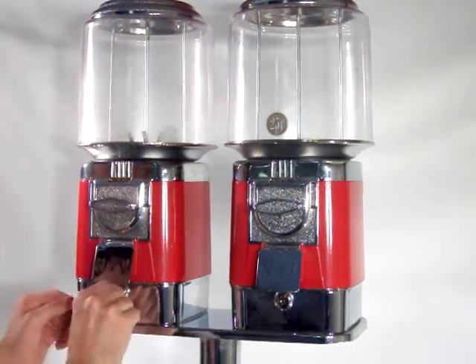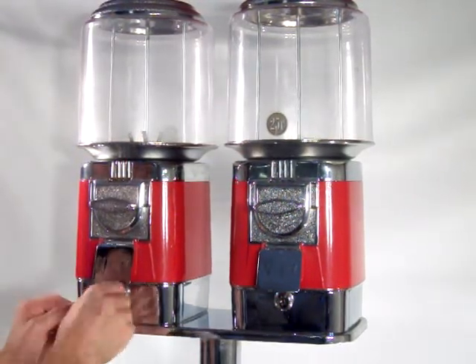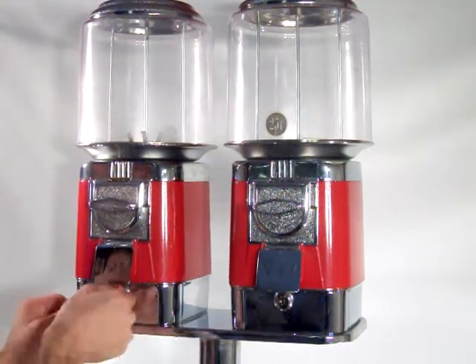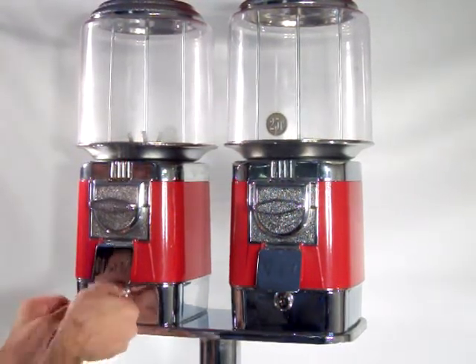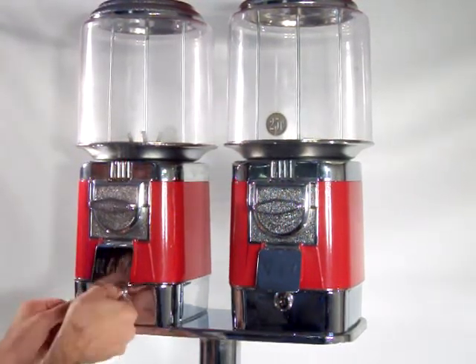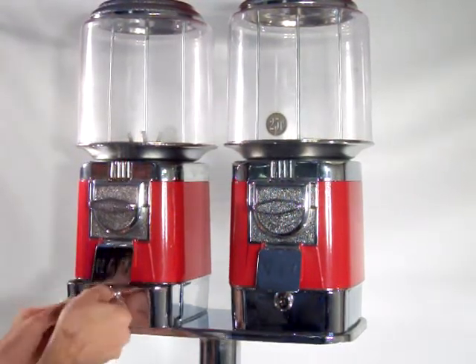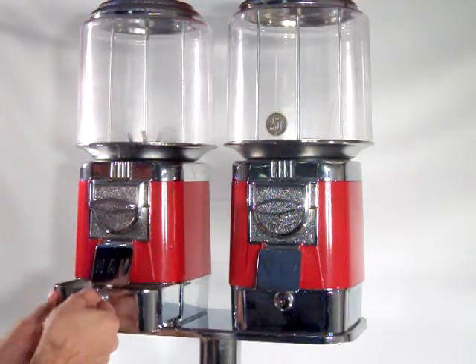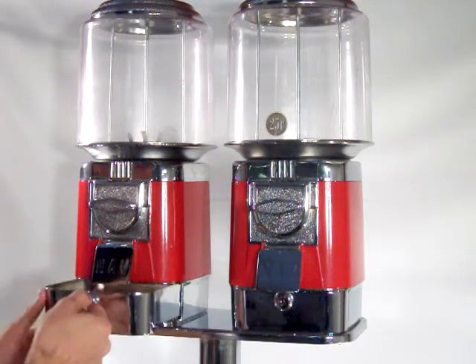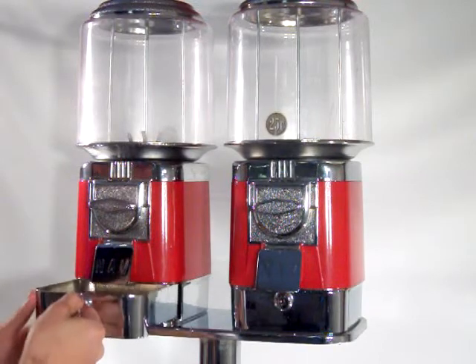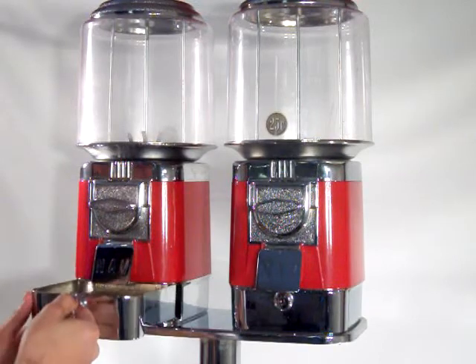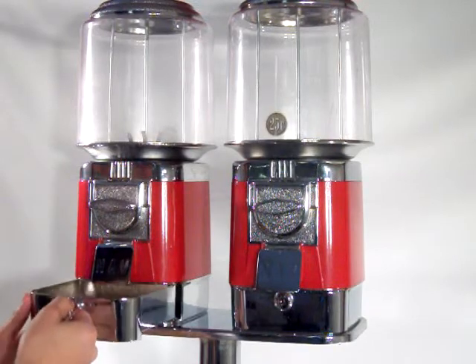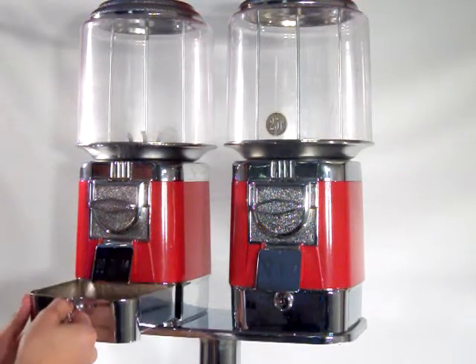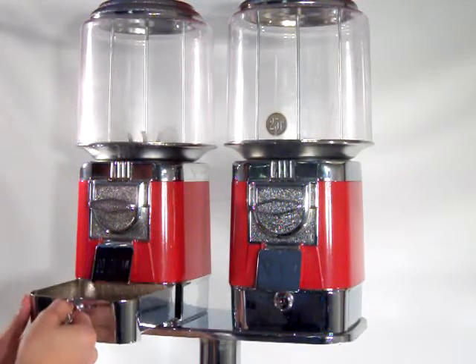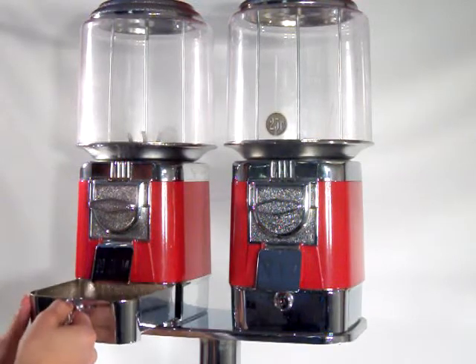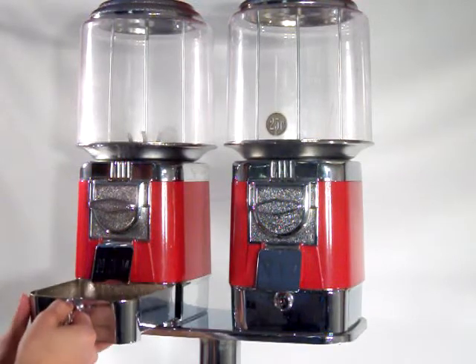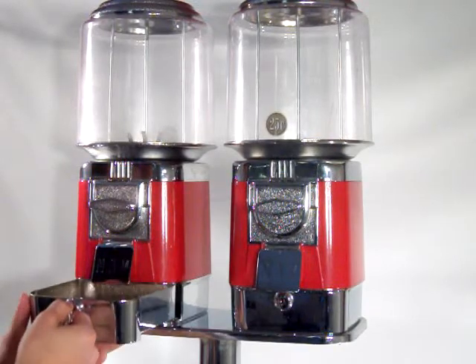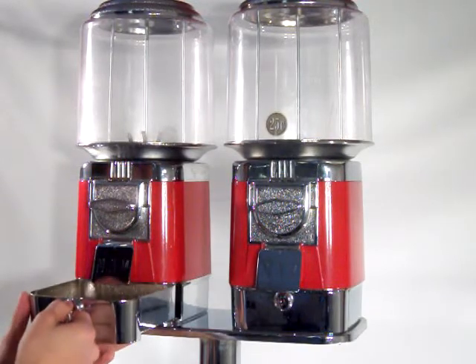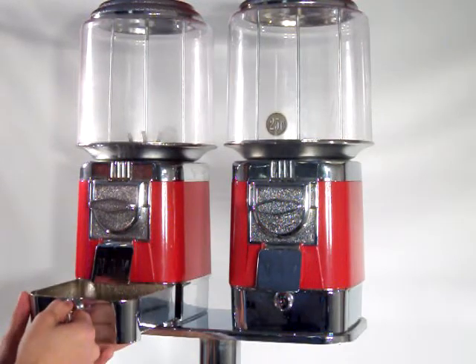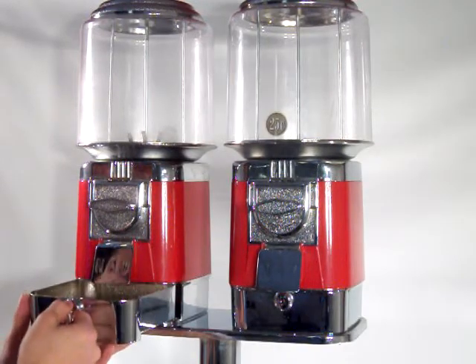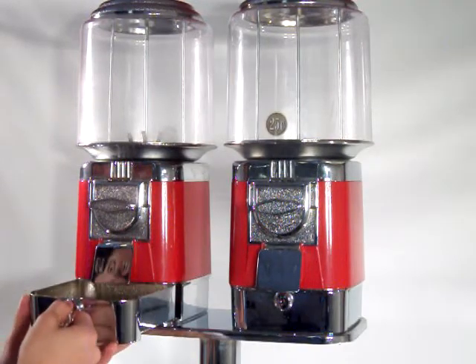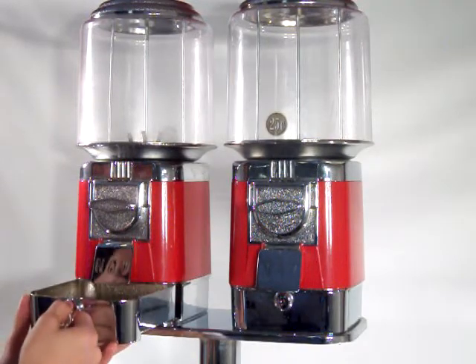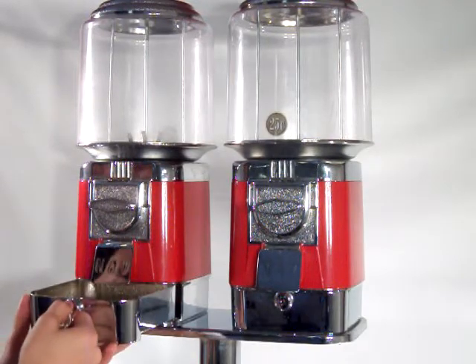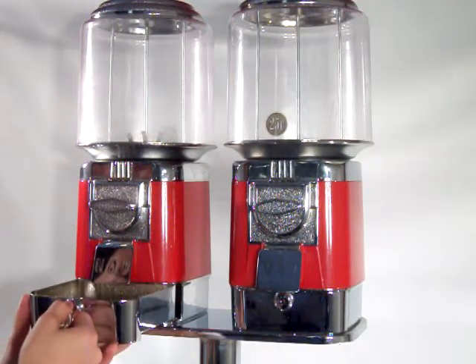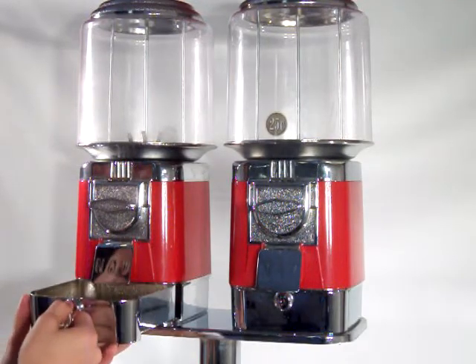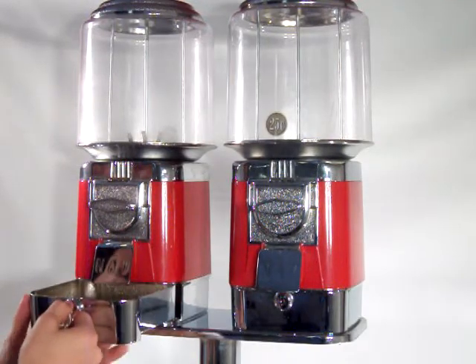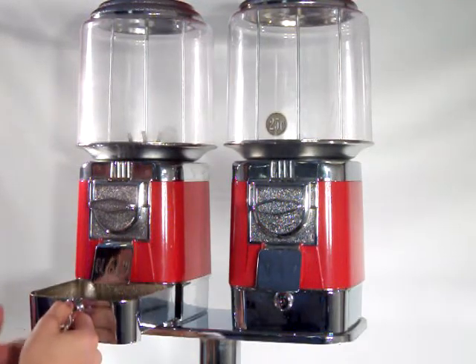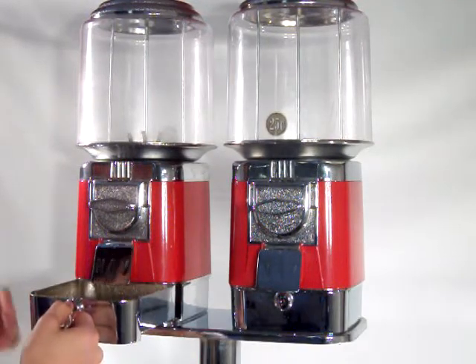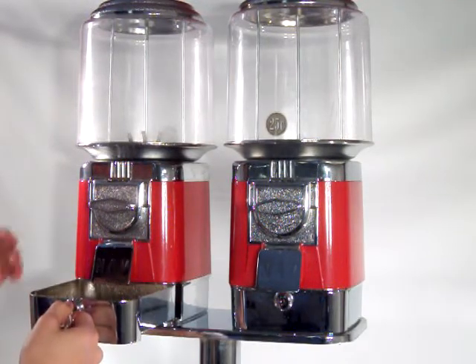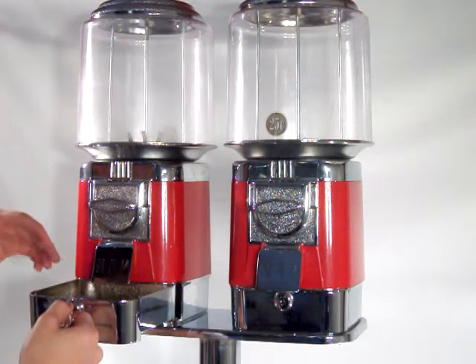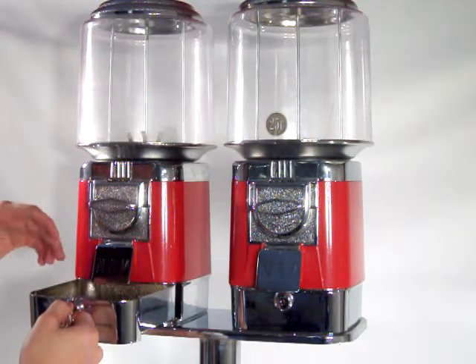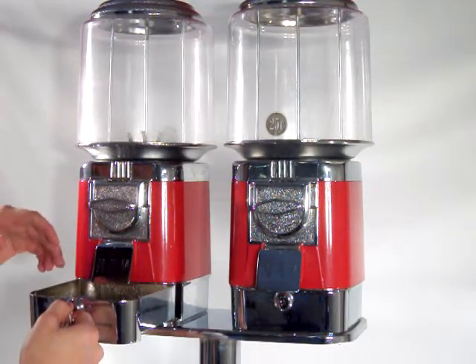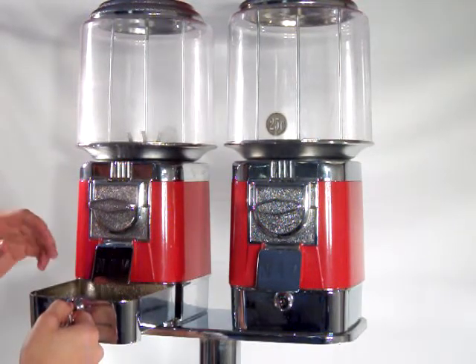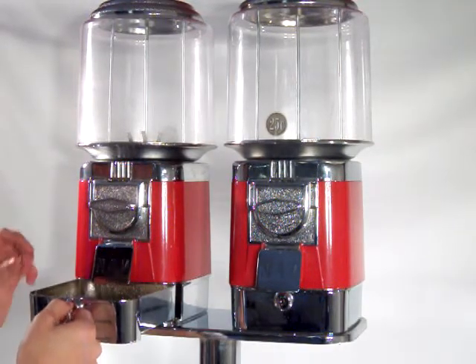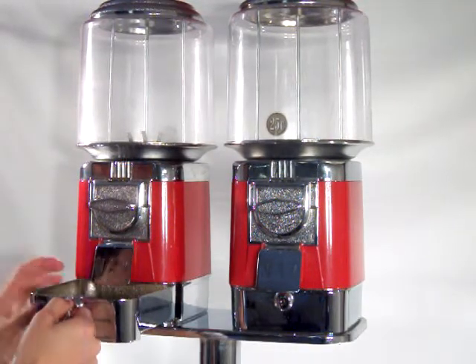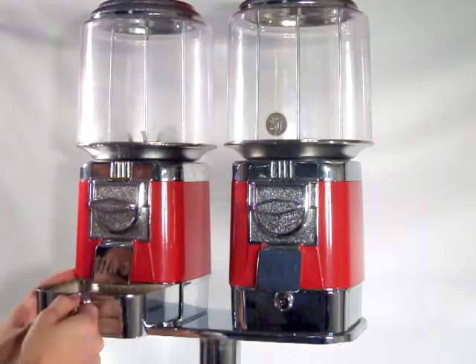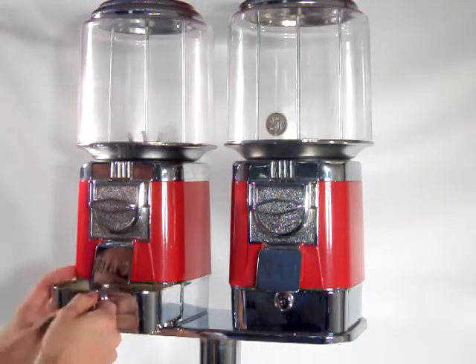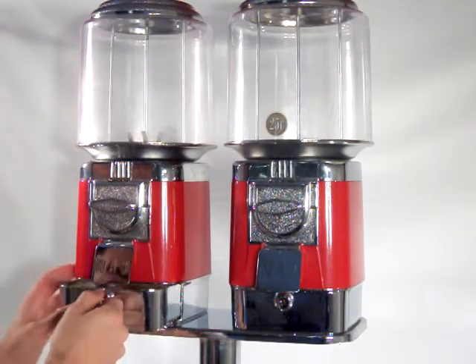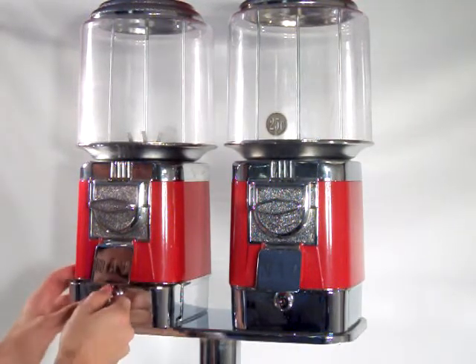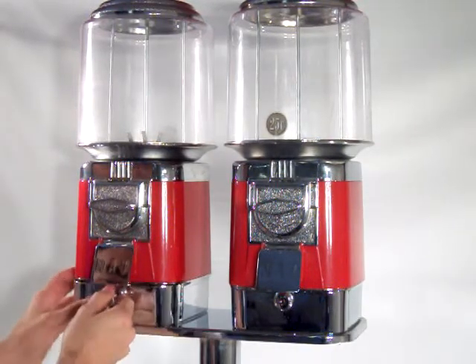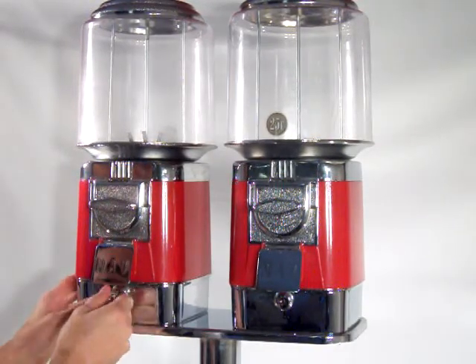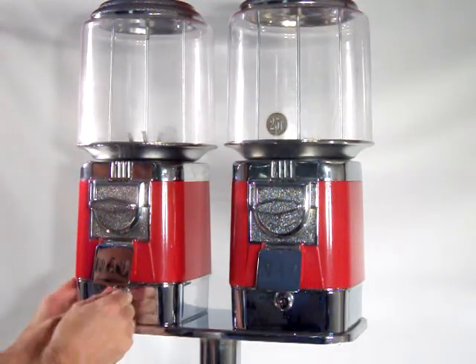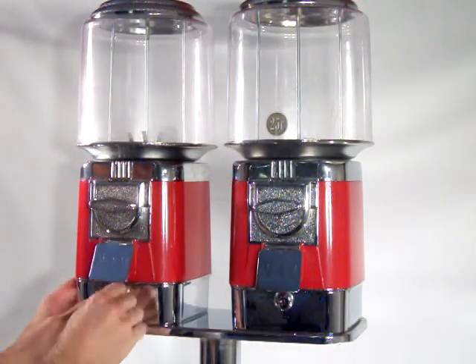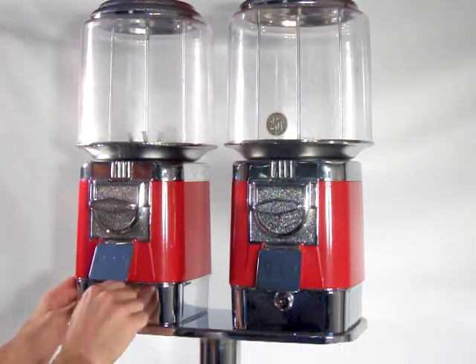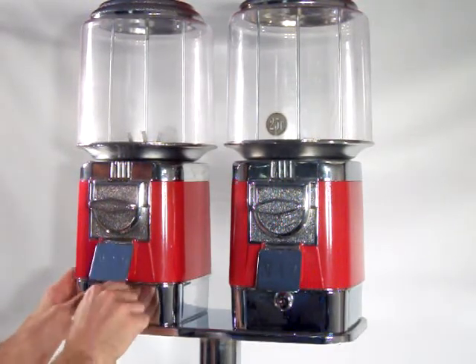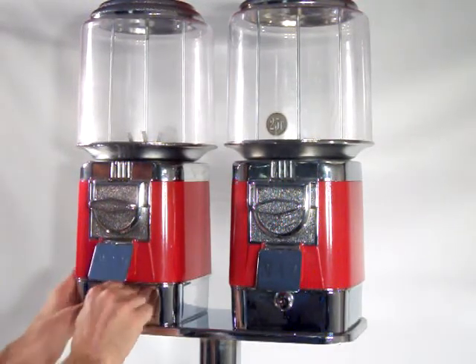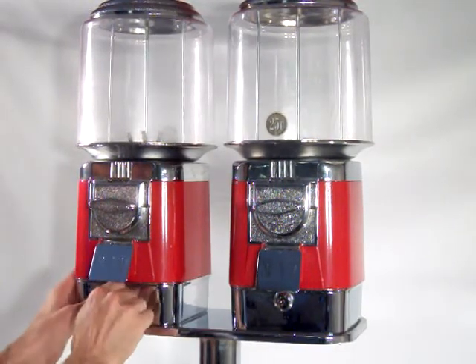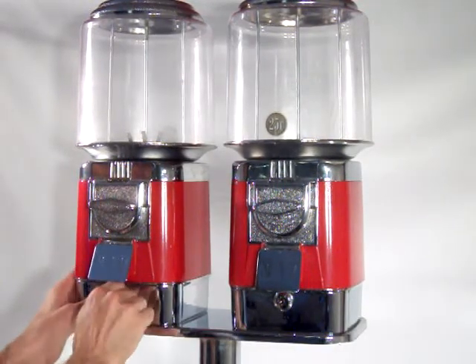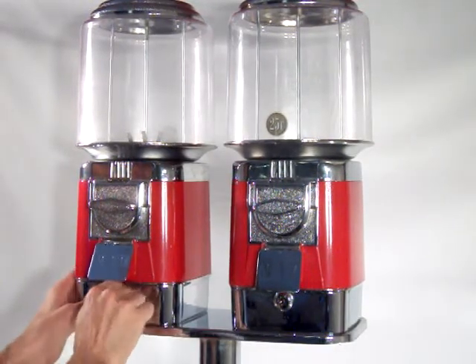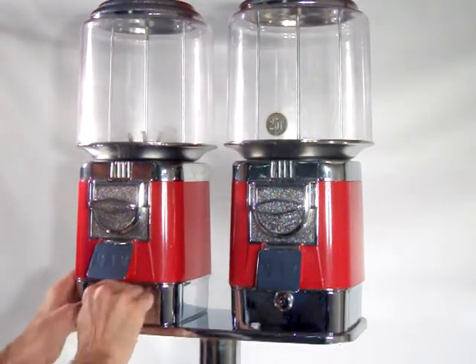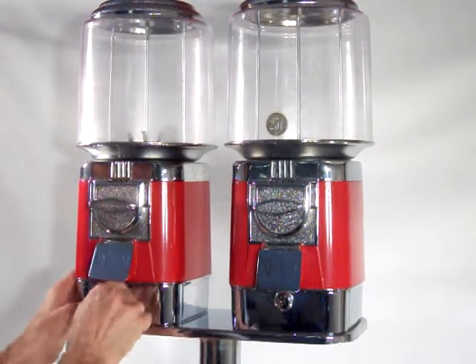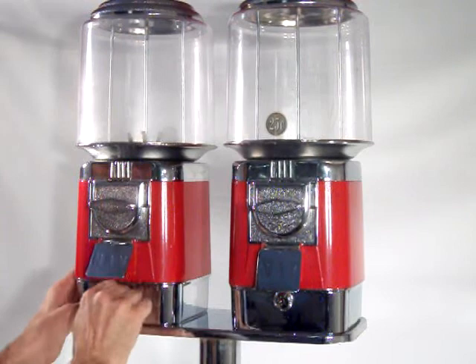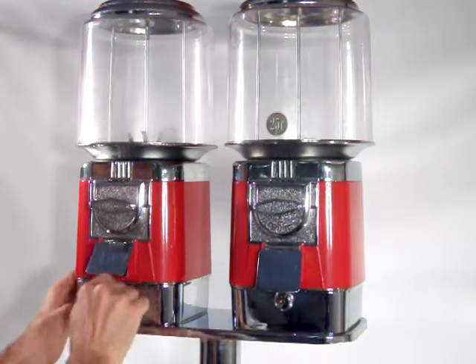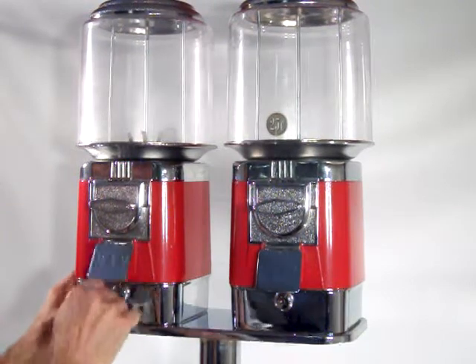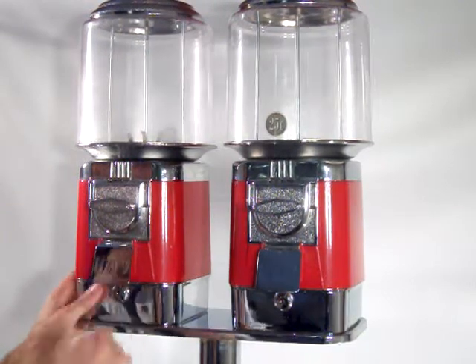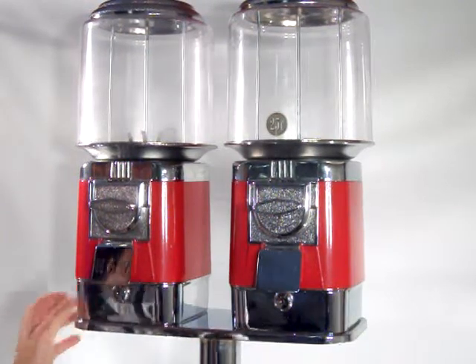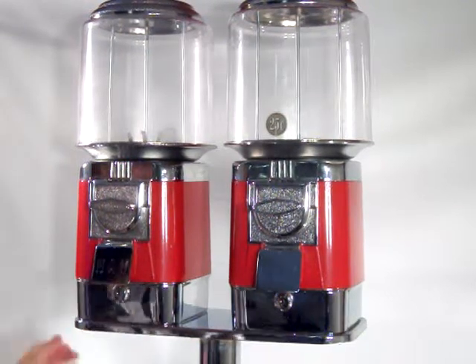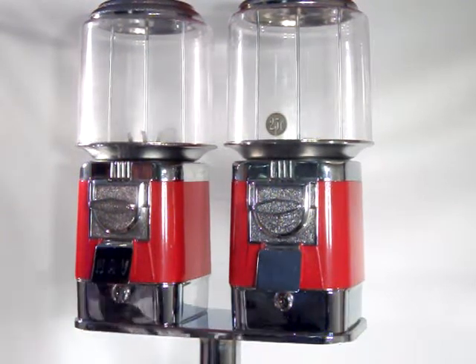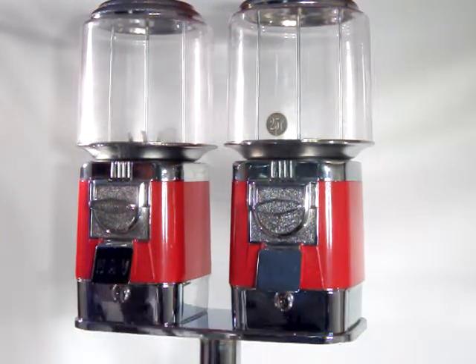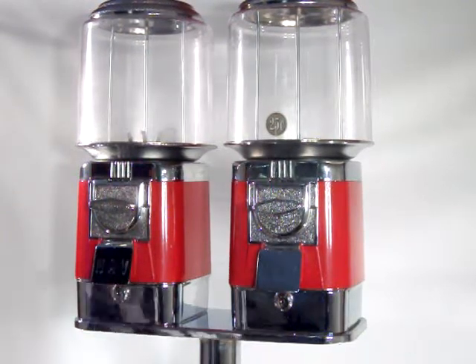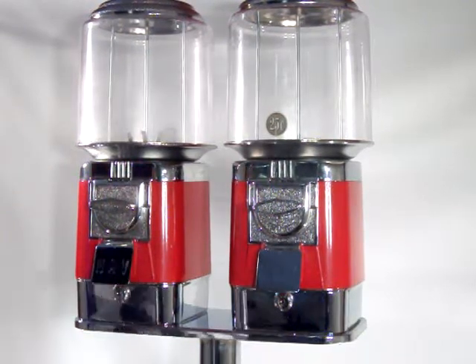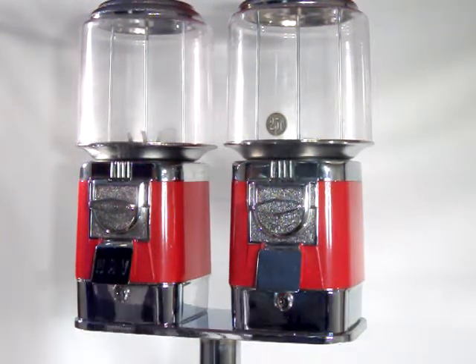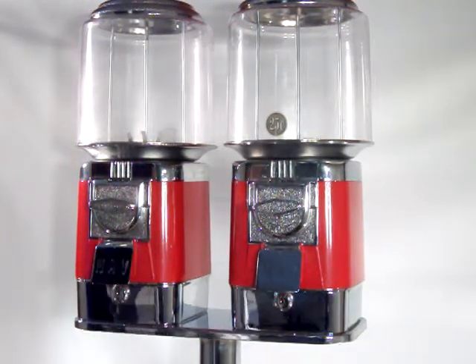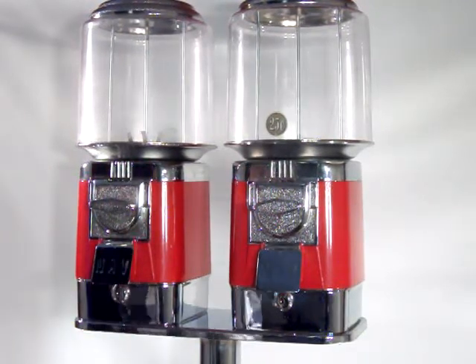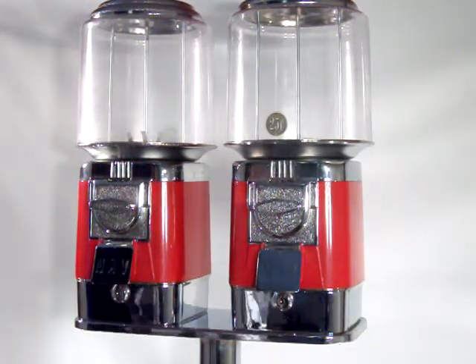You simply open up, take out the tray with all the change, stick it back in, and go on about your business.